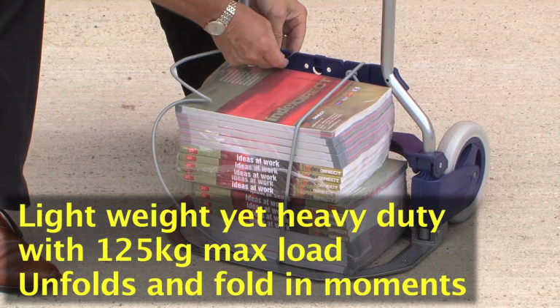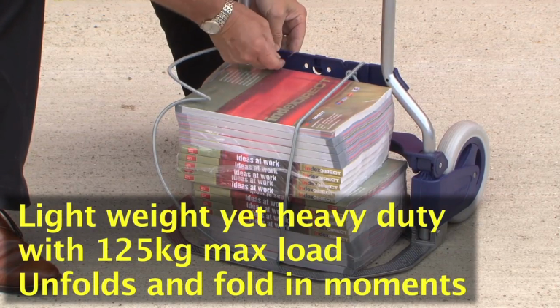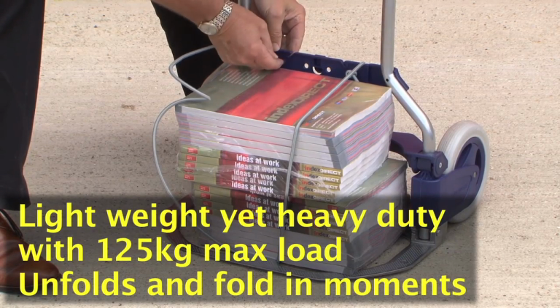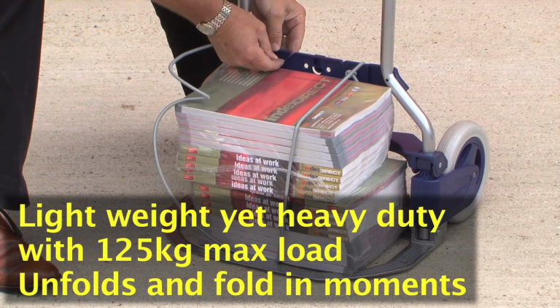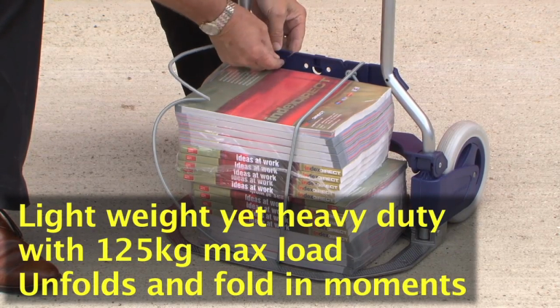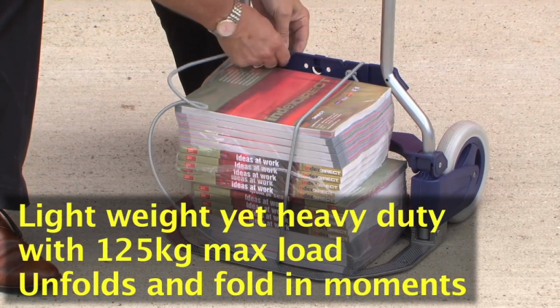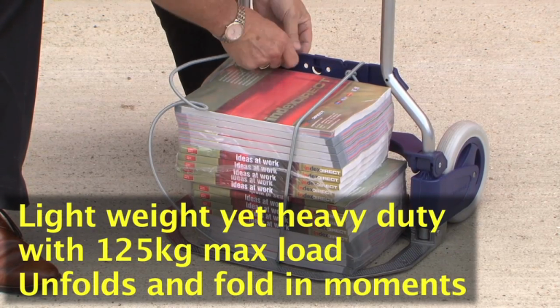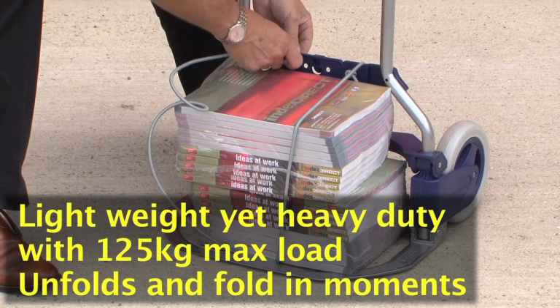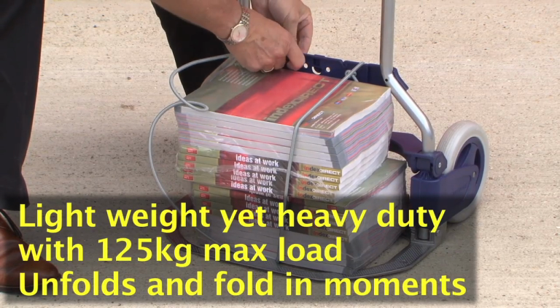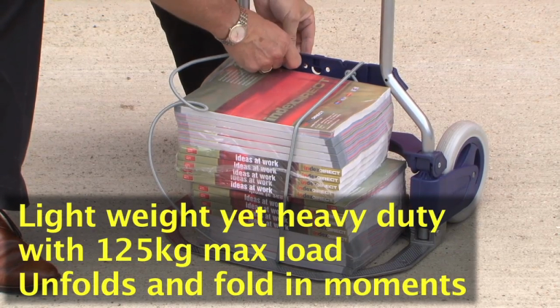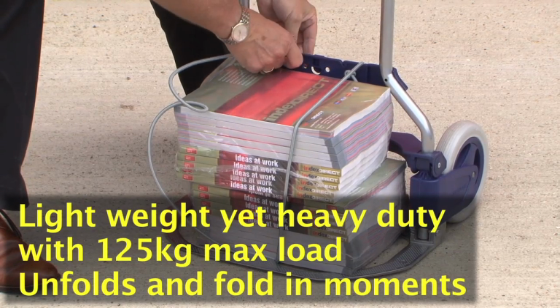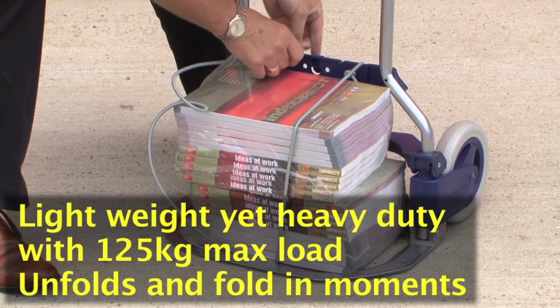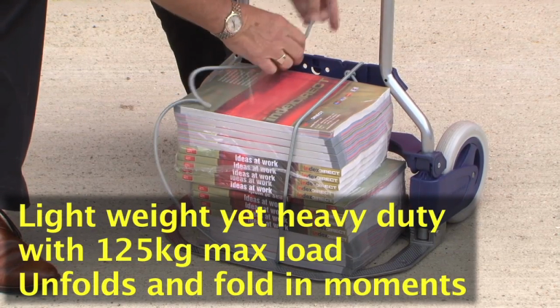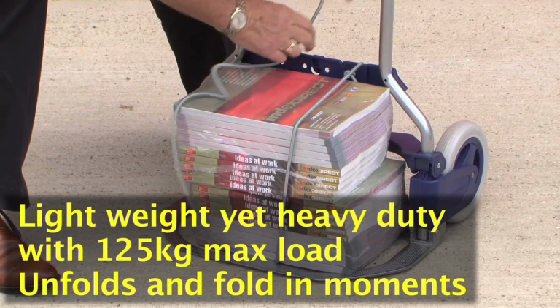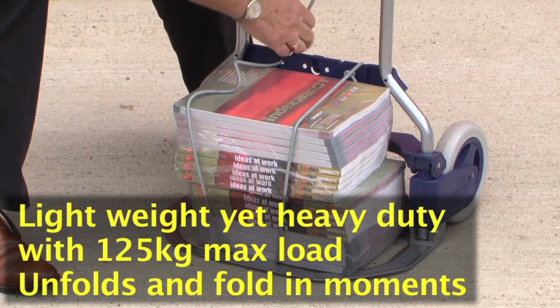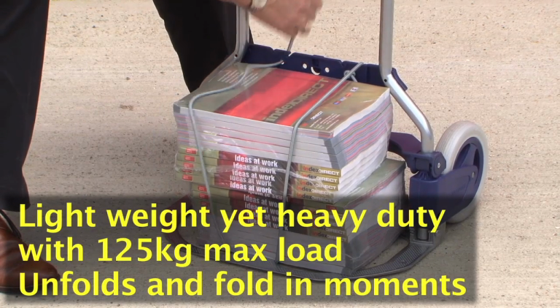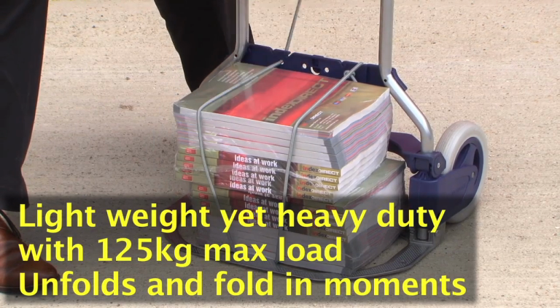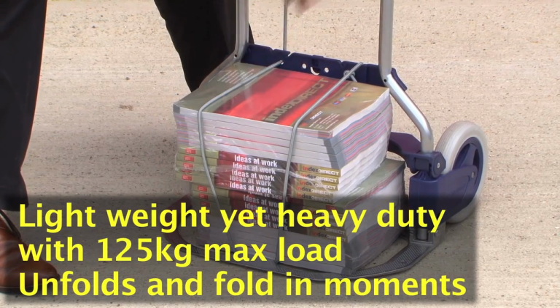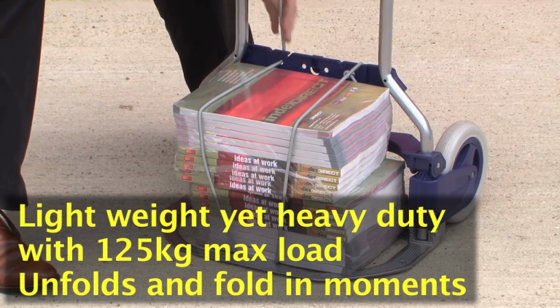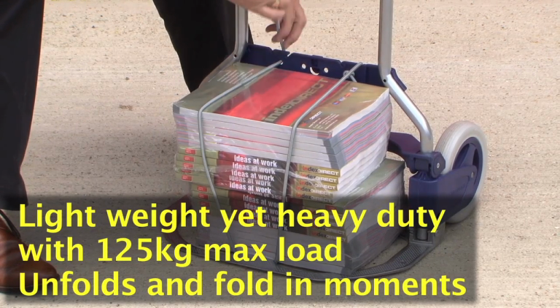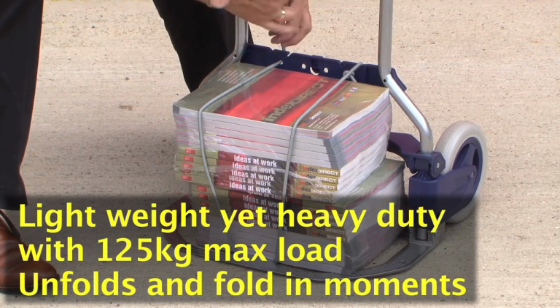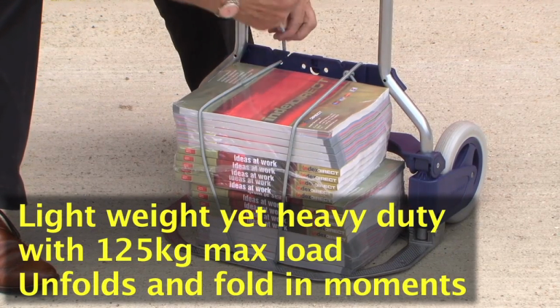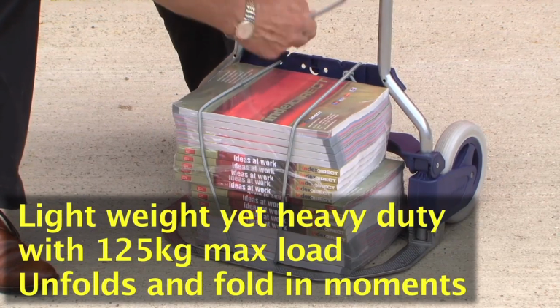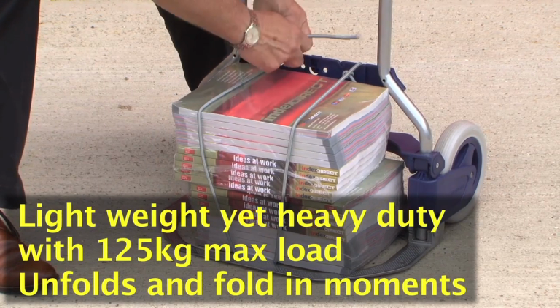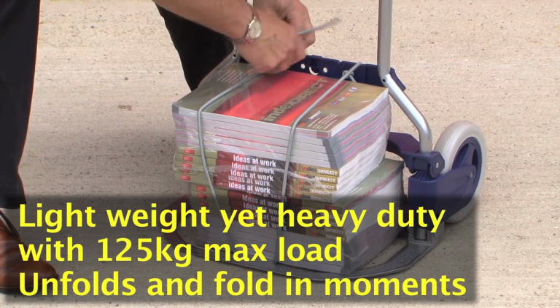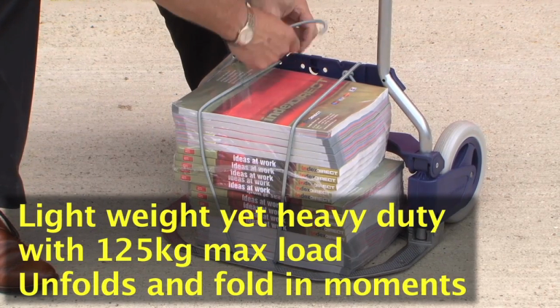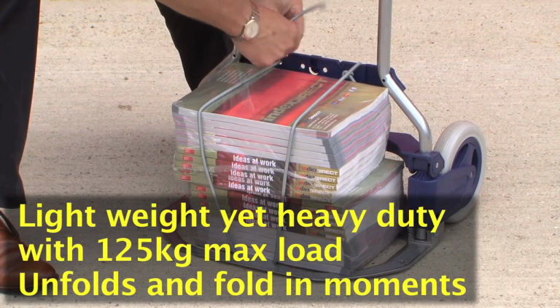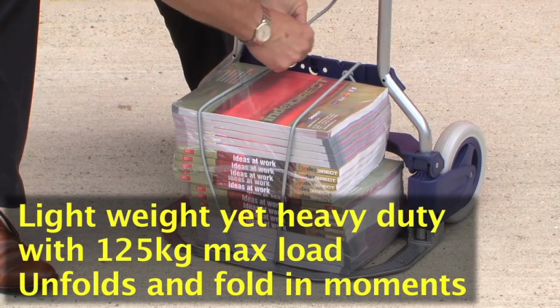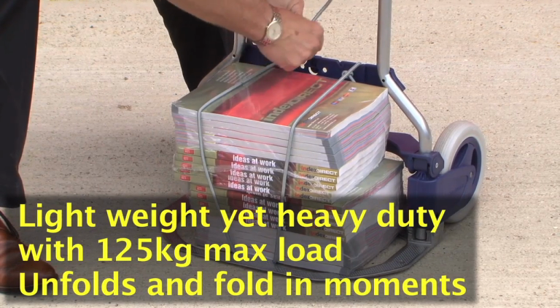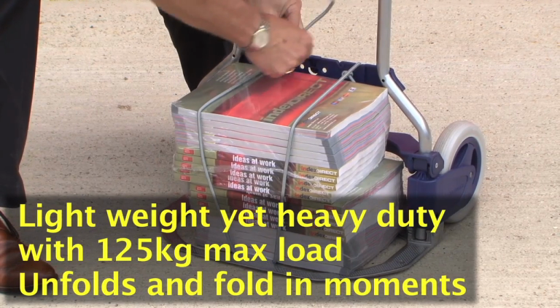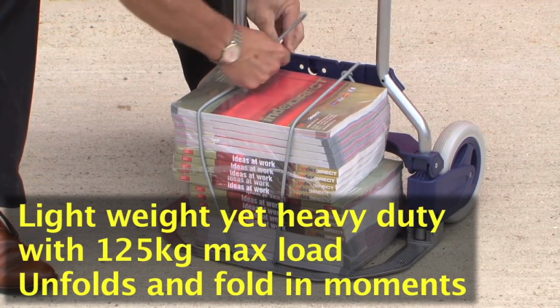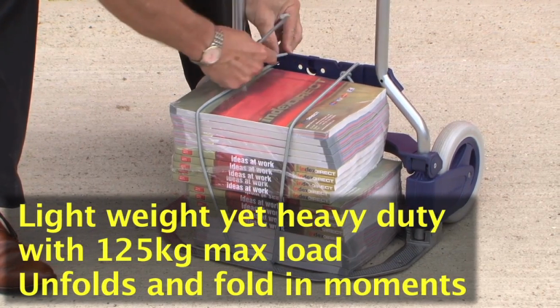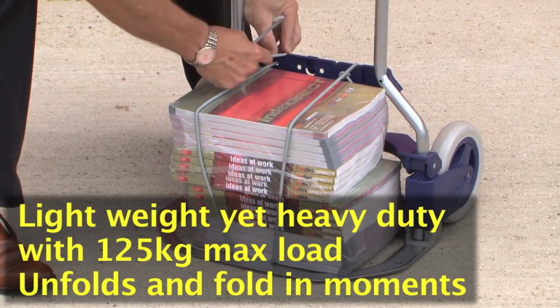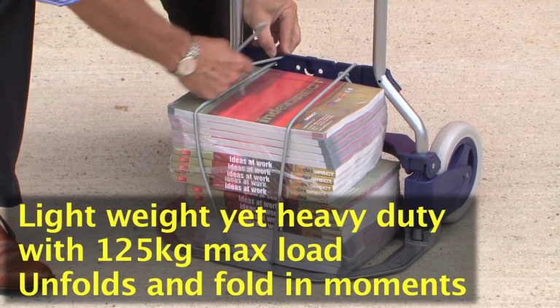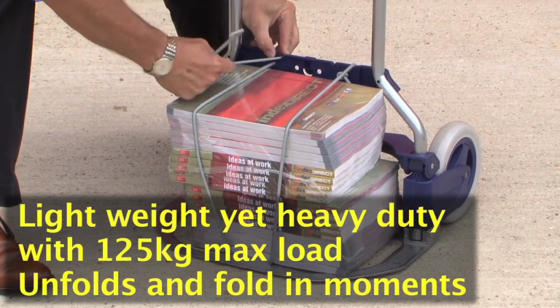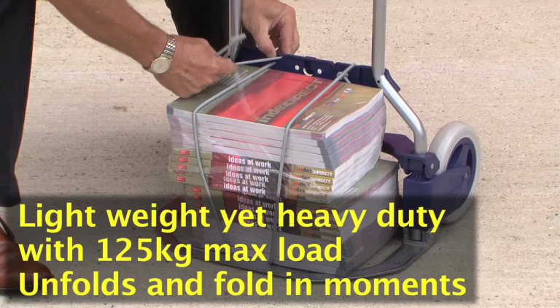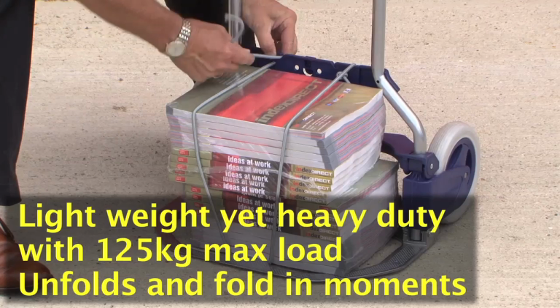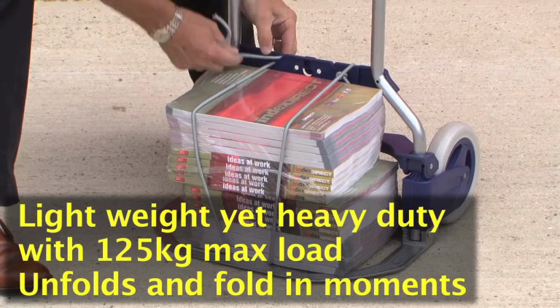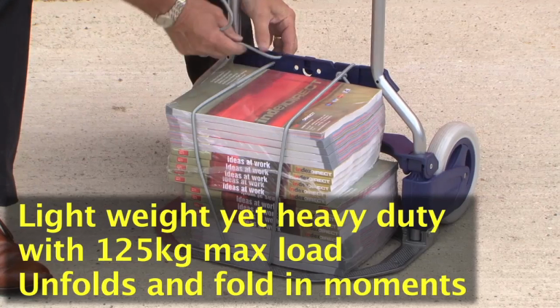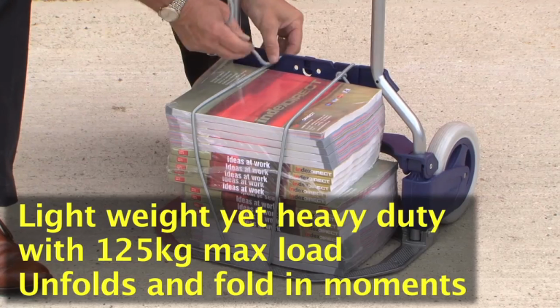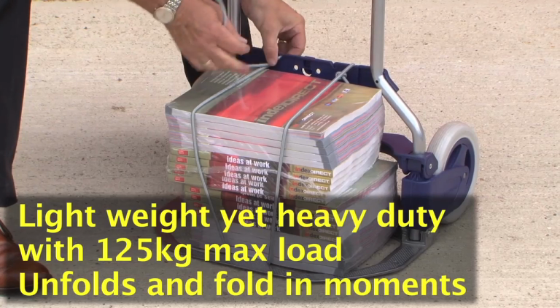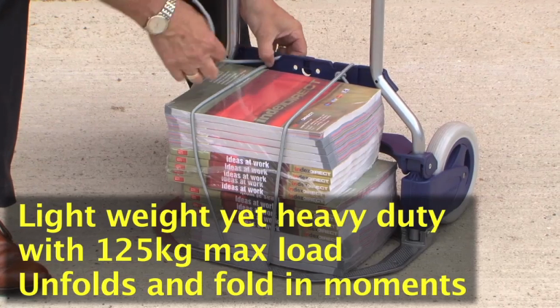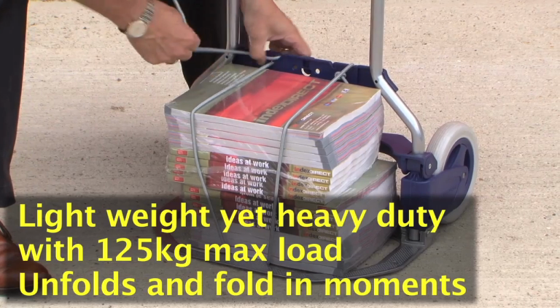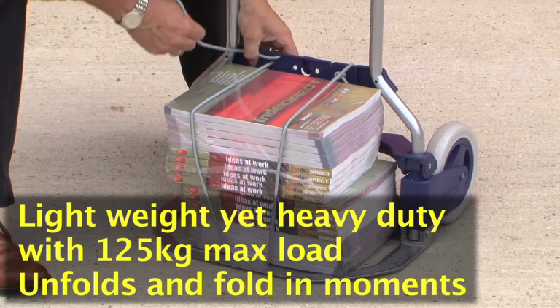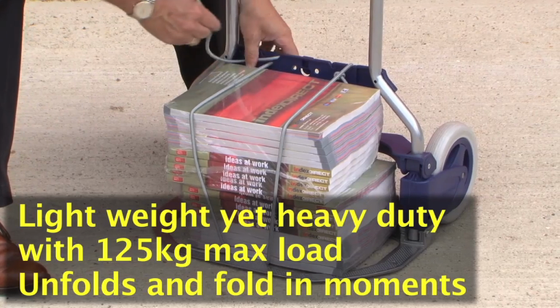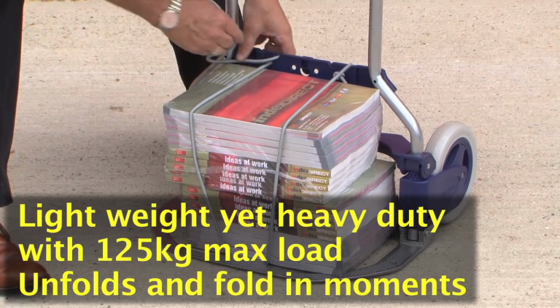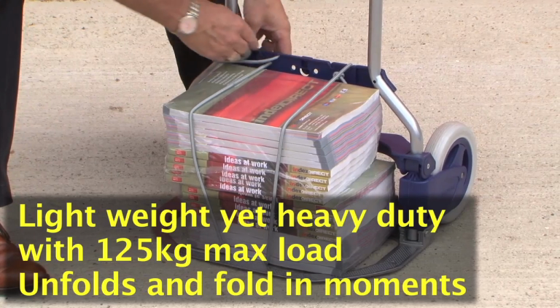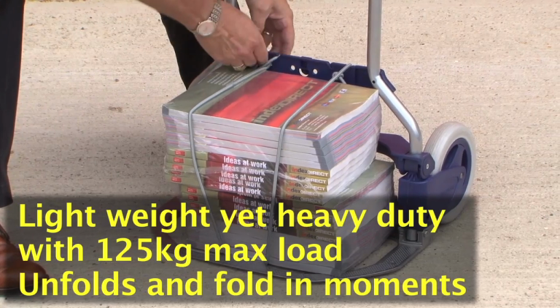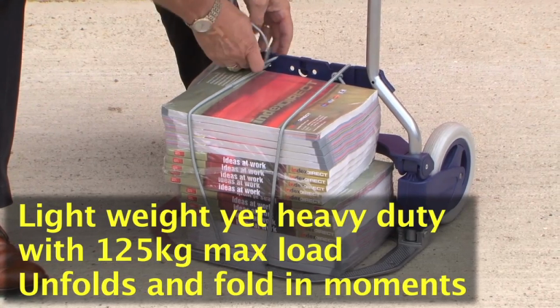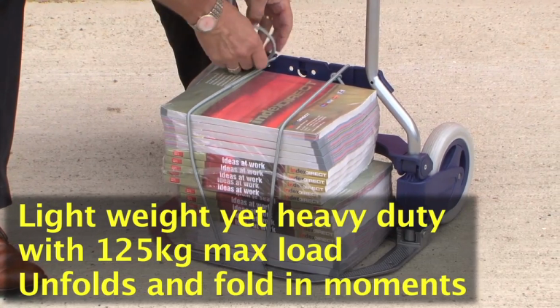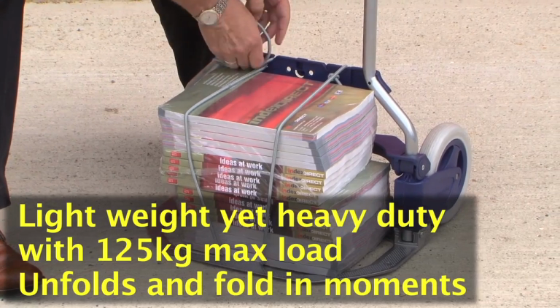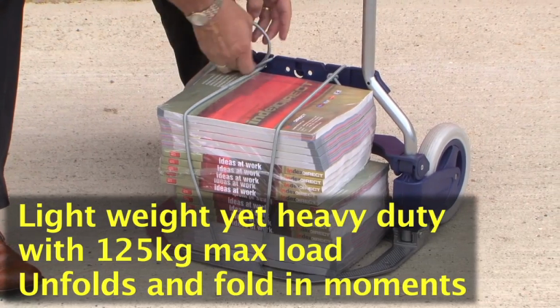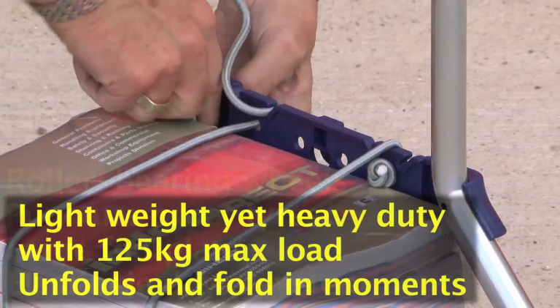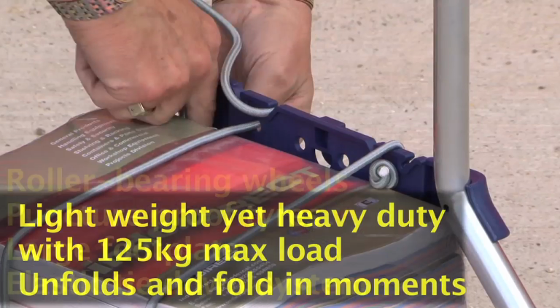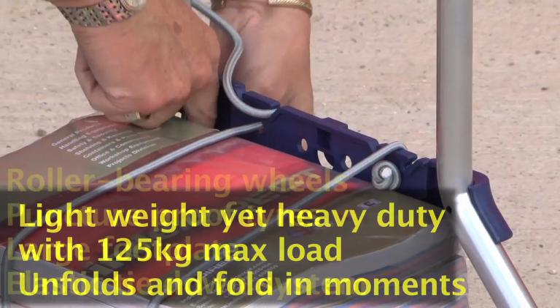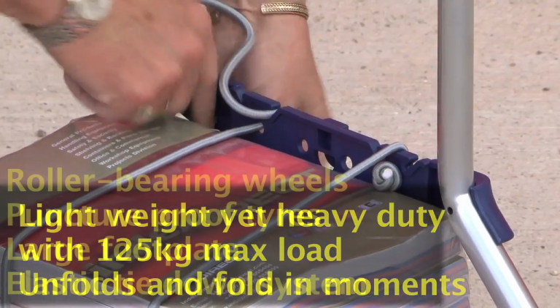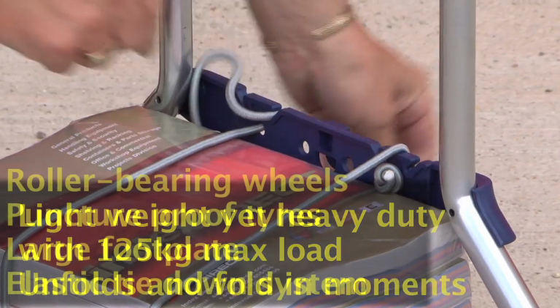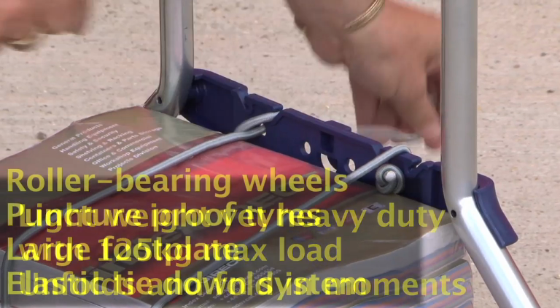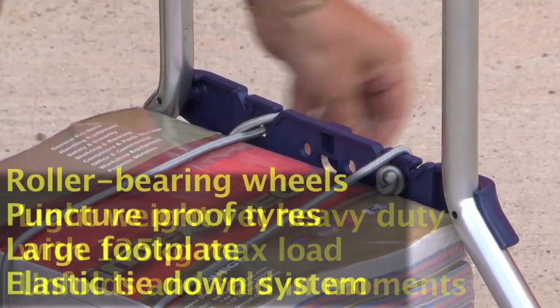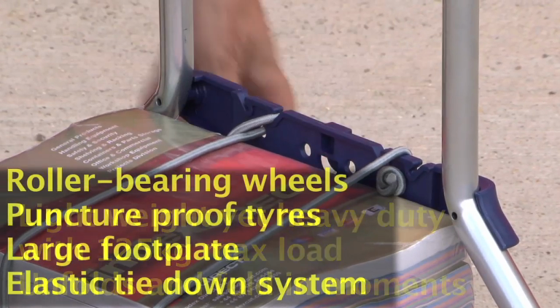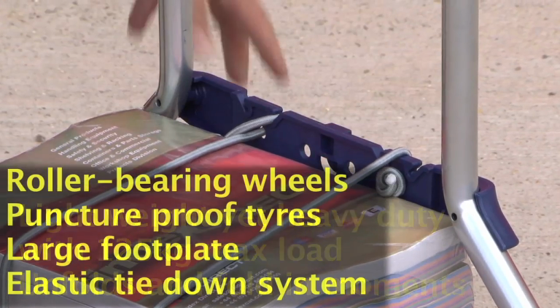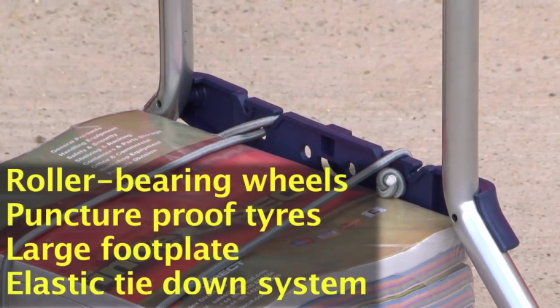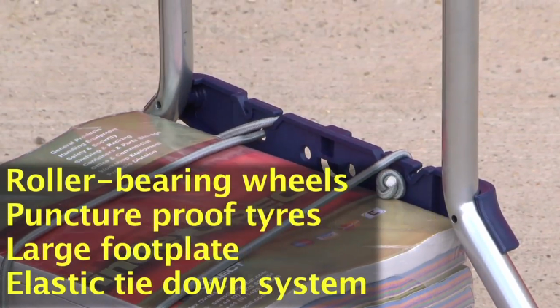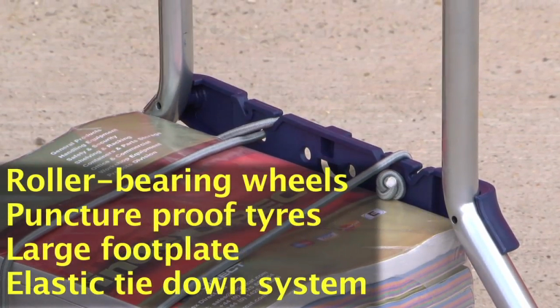Whatever size of load needs to be moved, the elastic tie-down straps can easily be adjusted to suit.